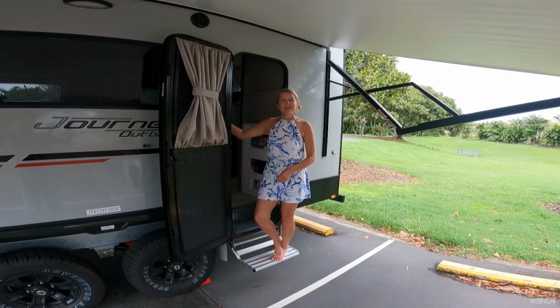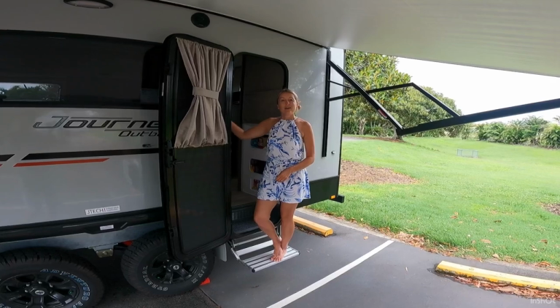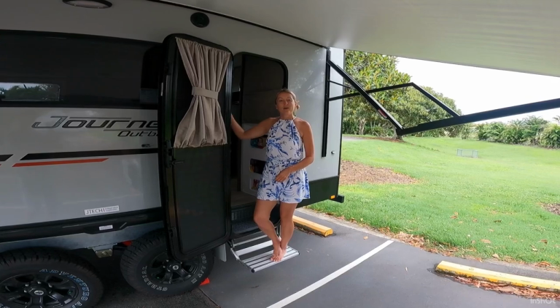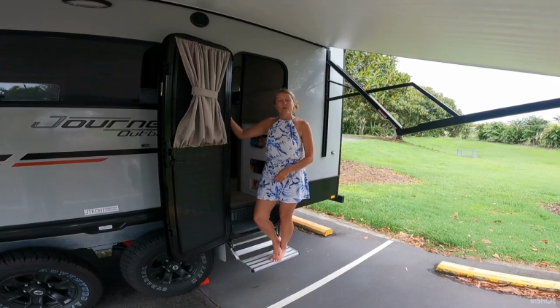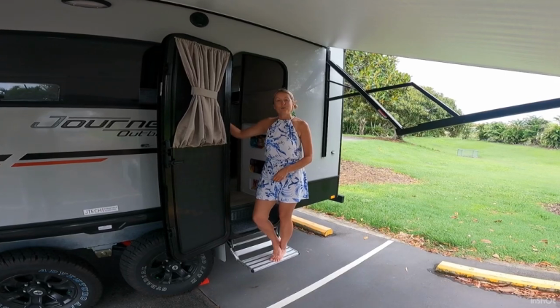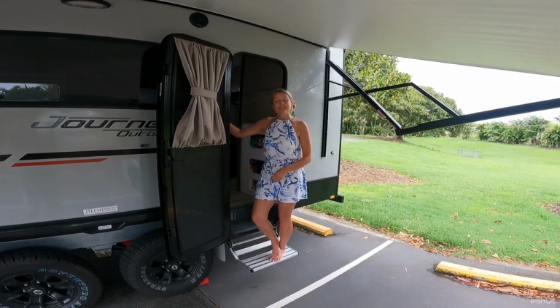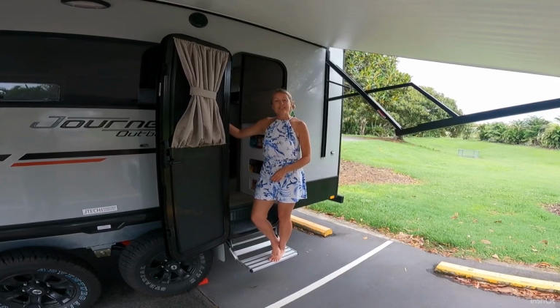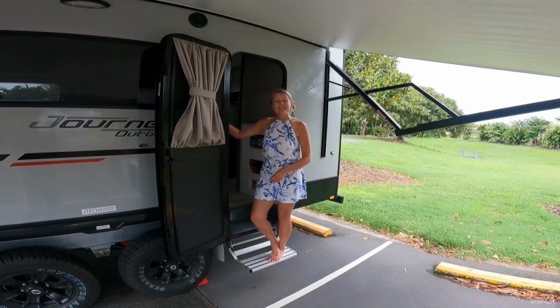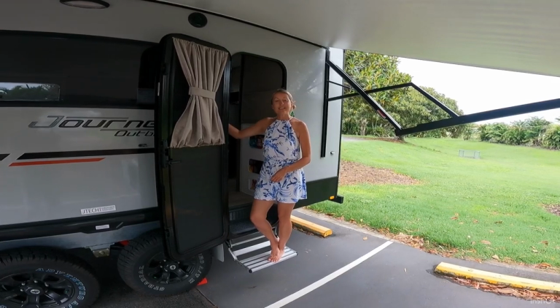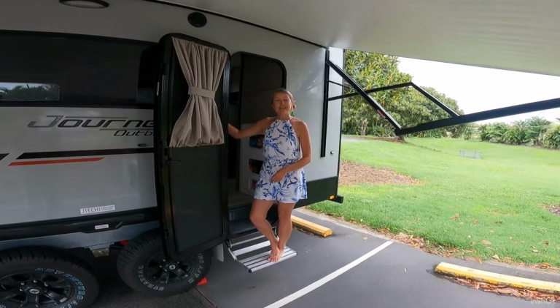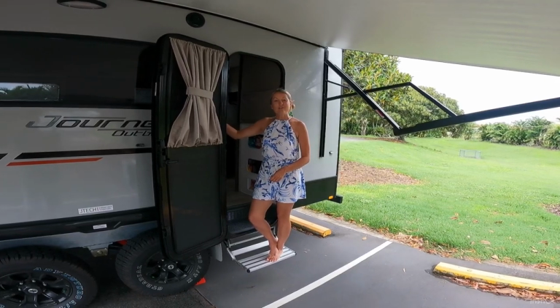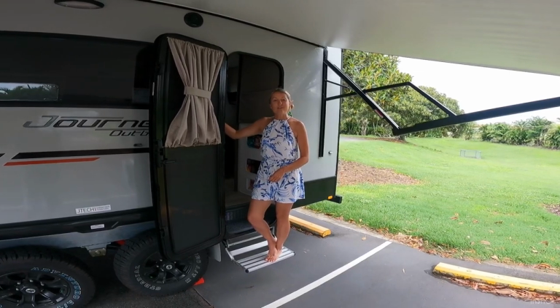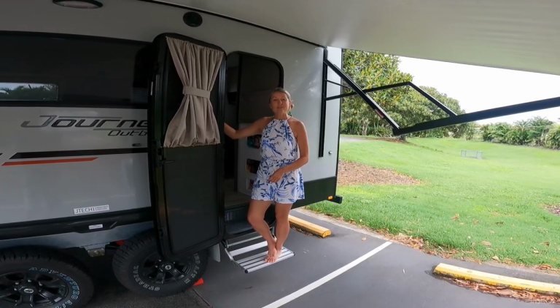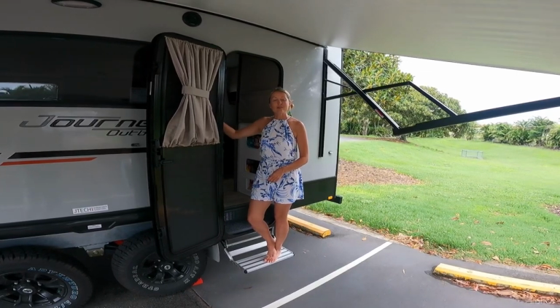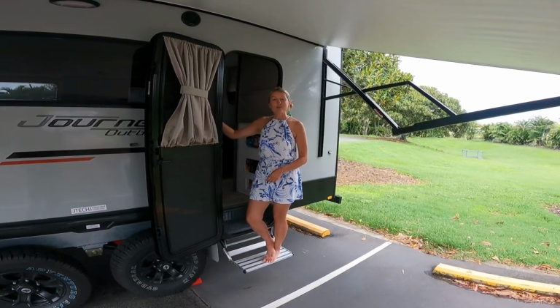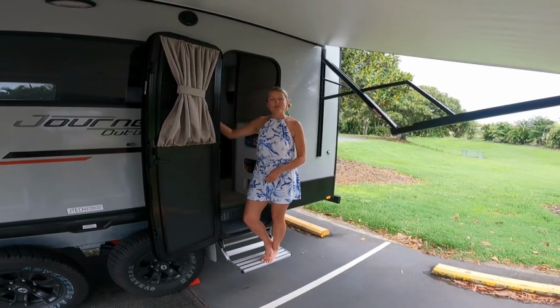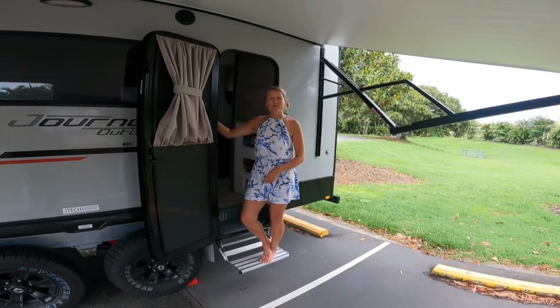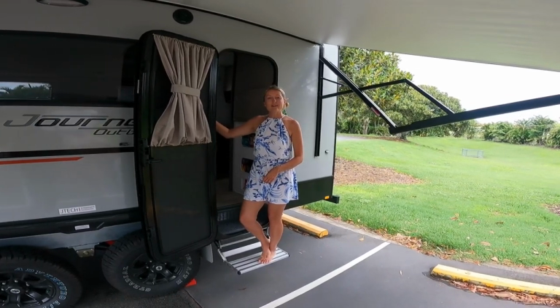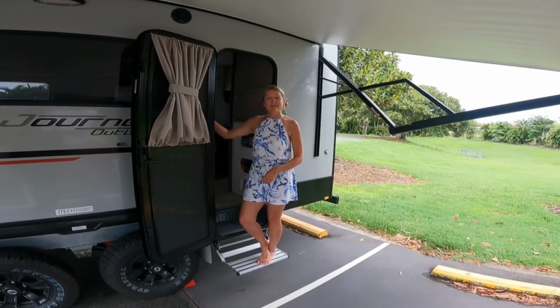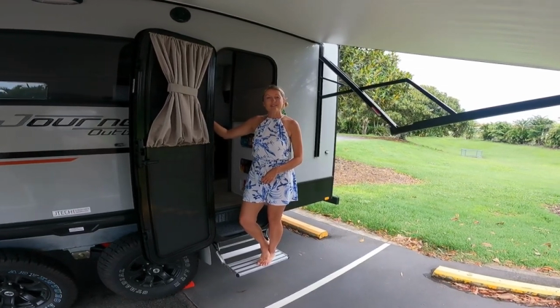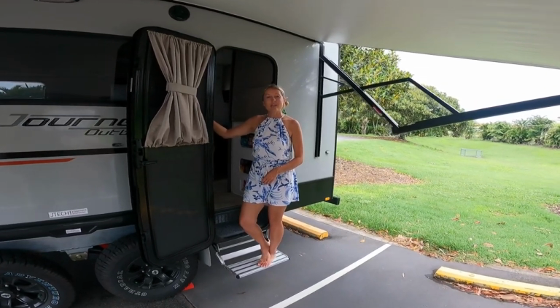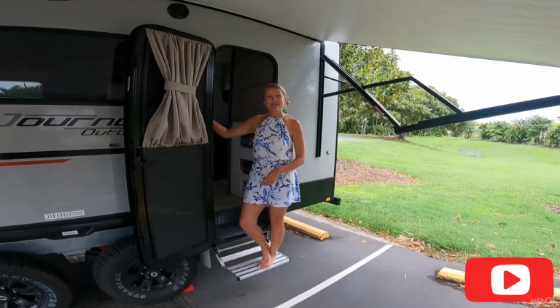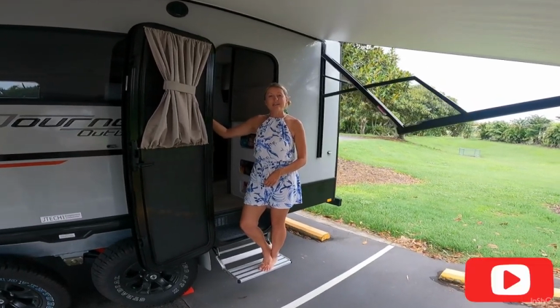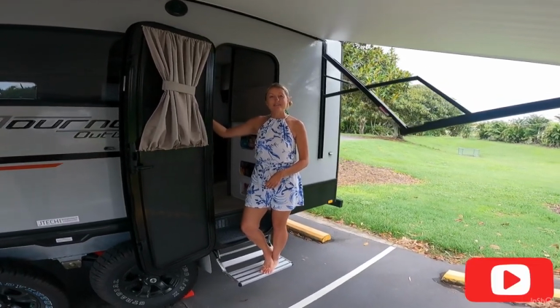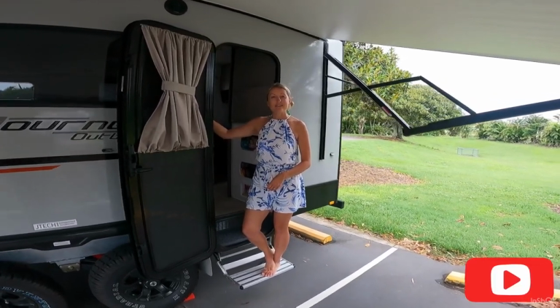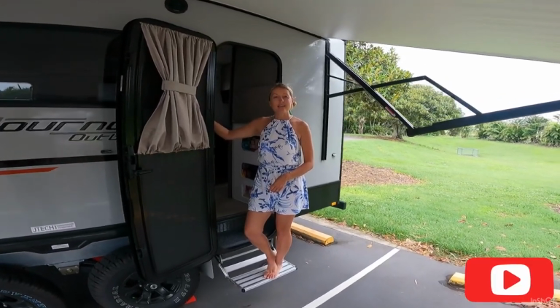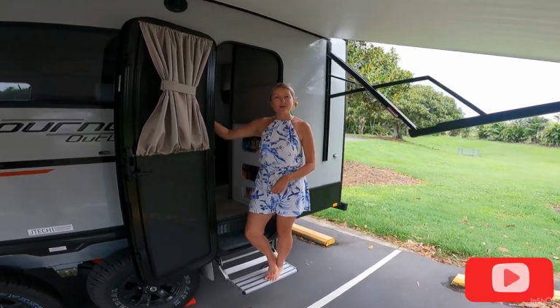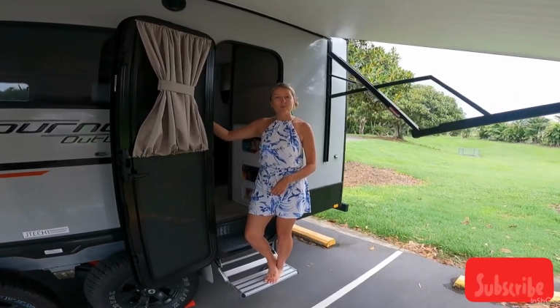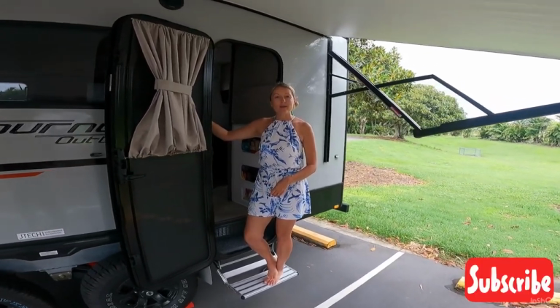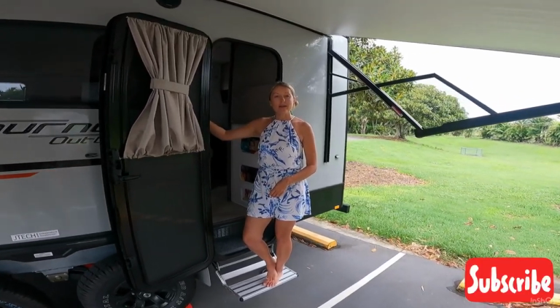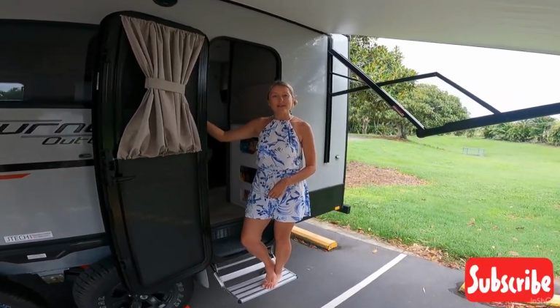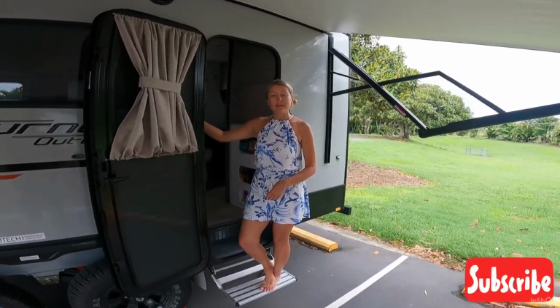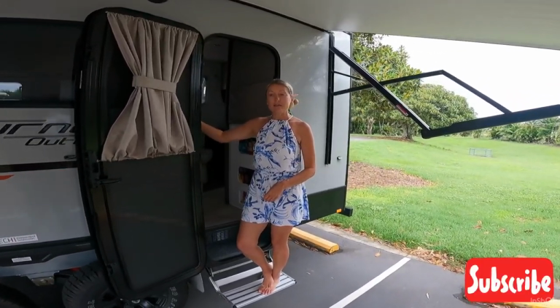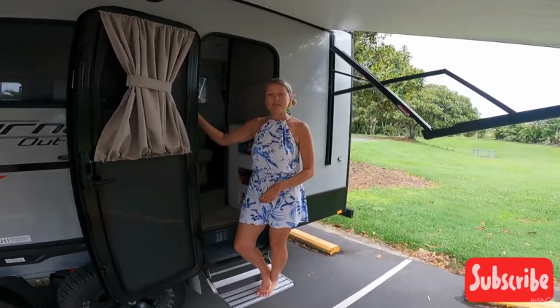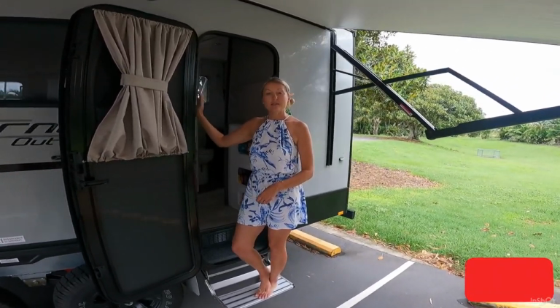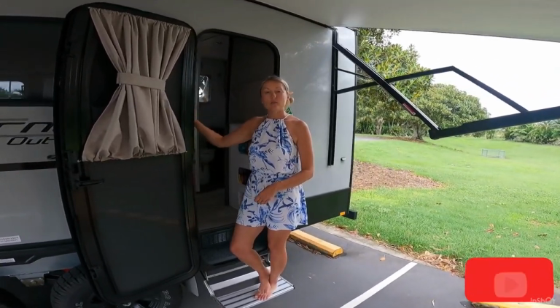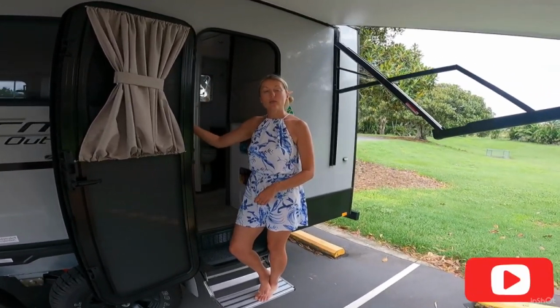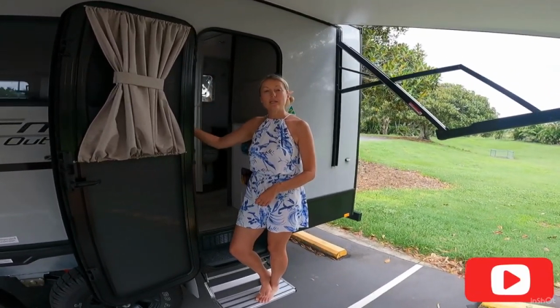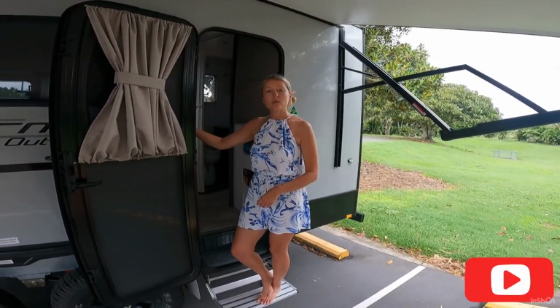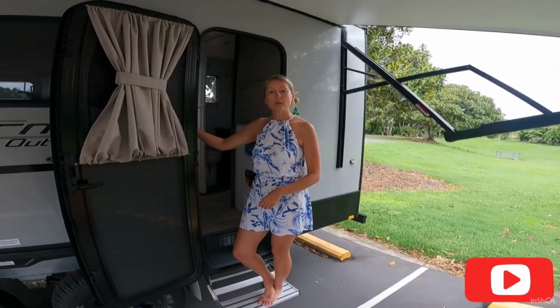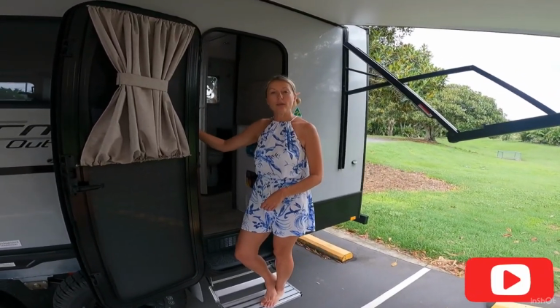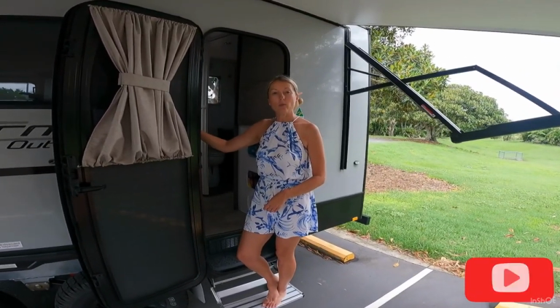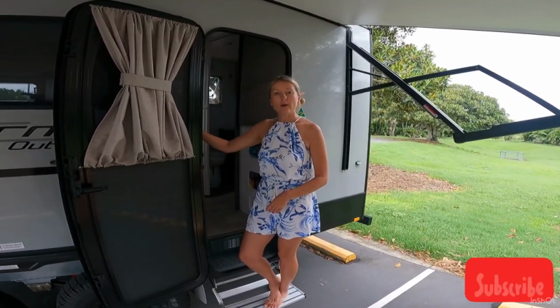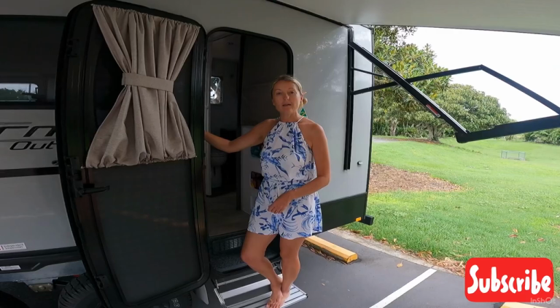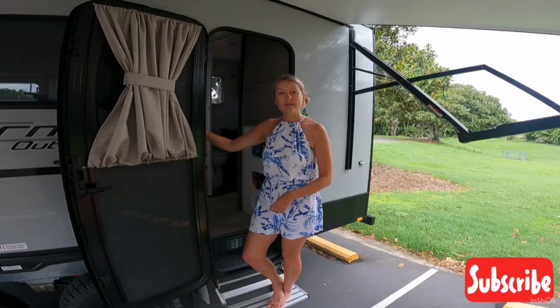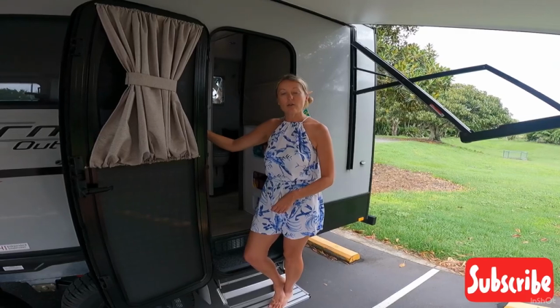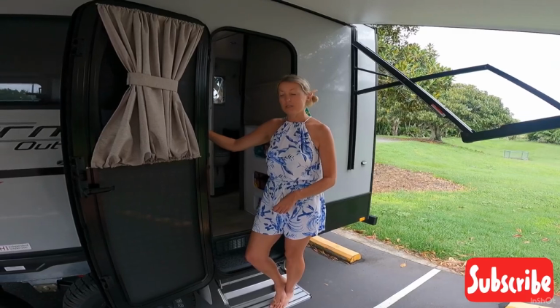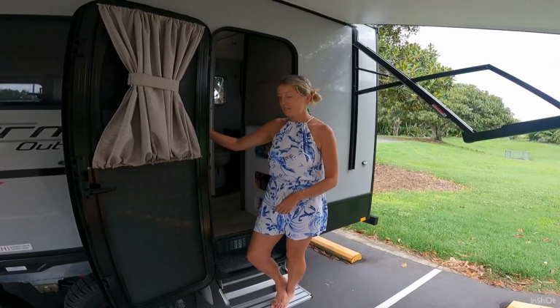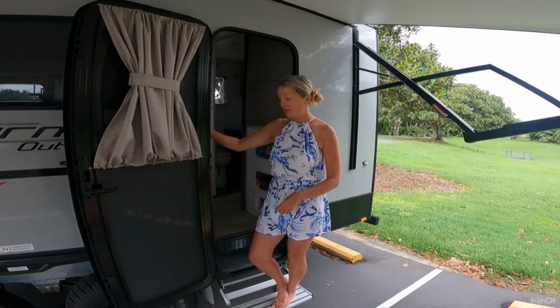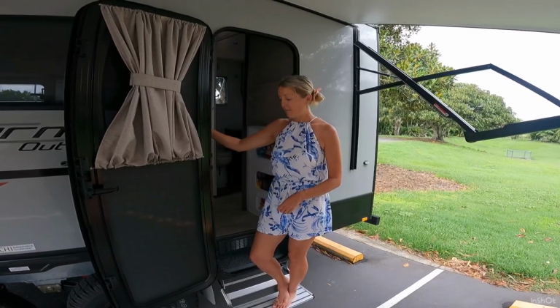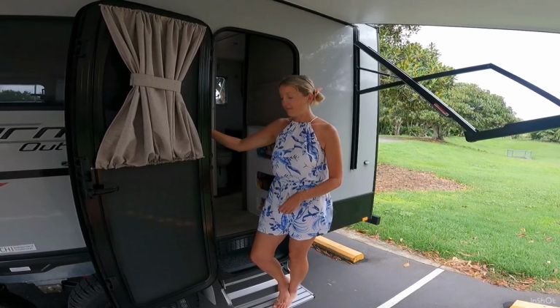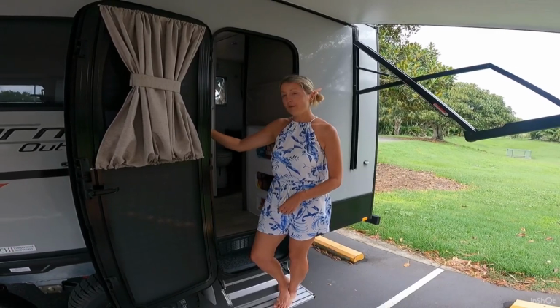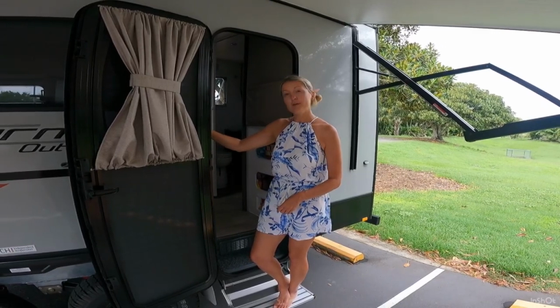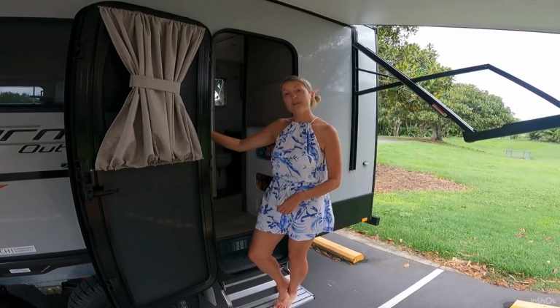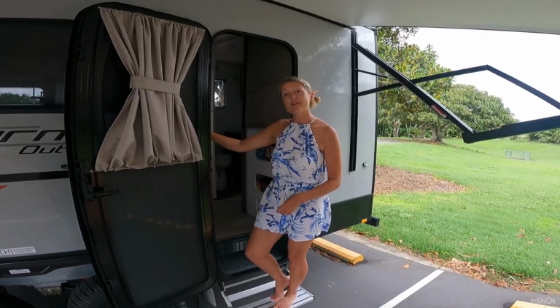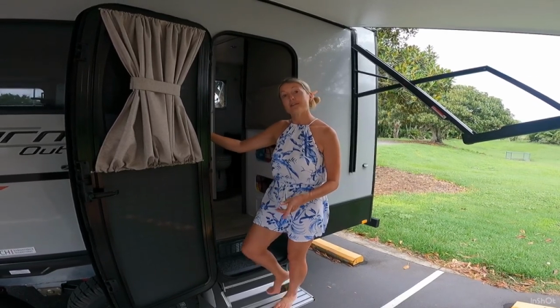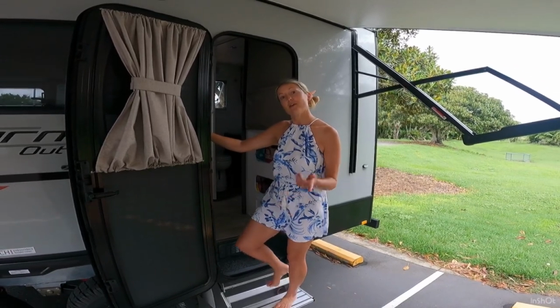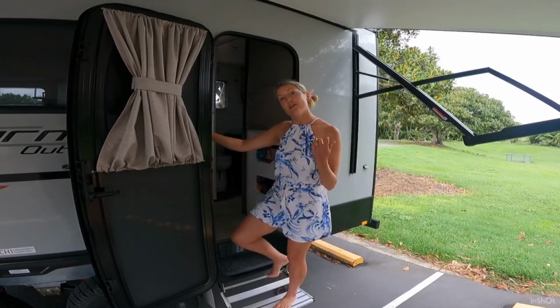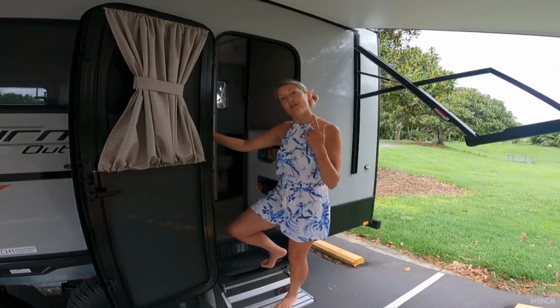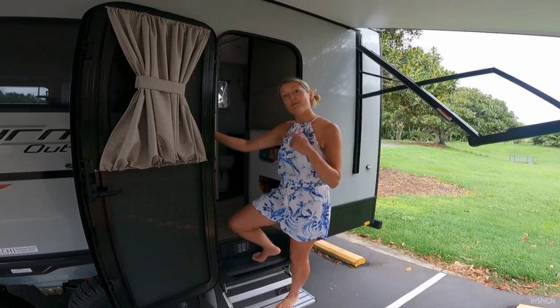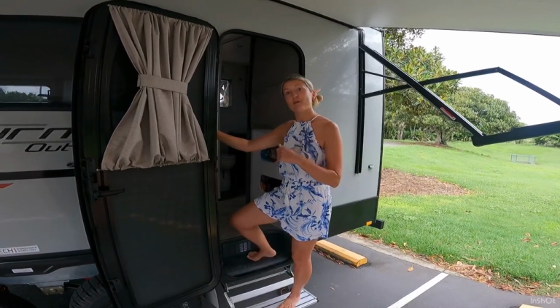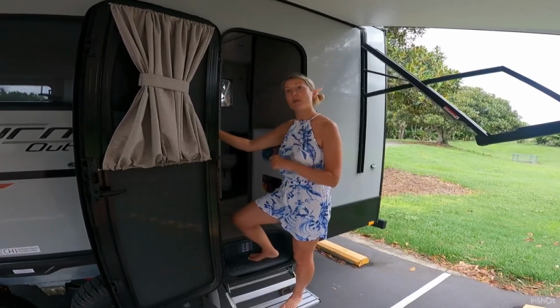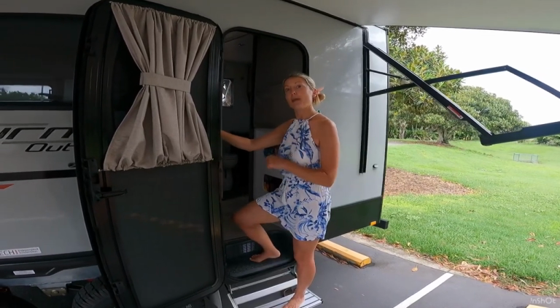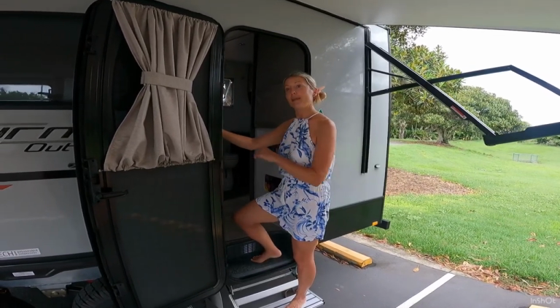We're just going to give you the tour of our JK Journey Outback. It's a 2021, 19 foot, so follow me.